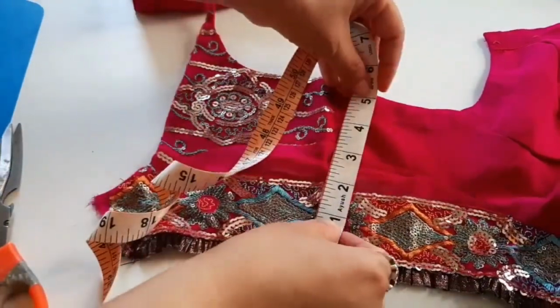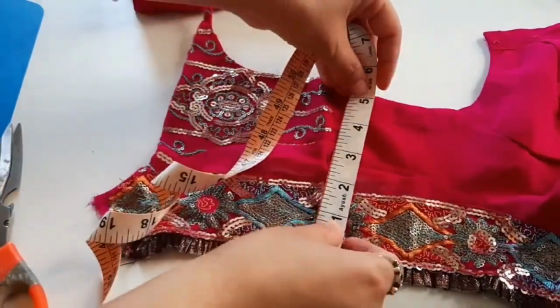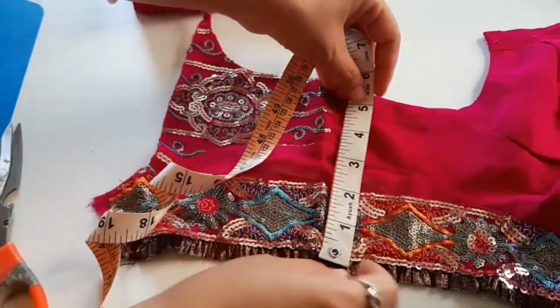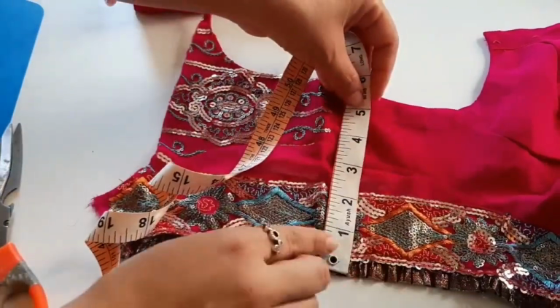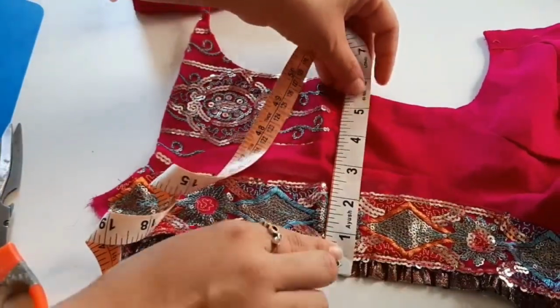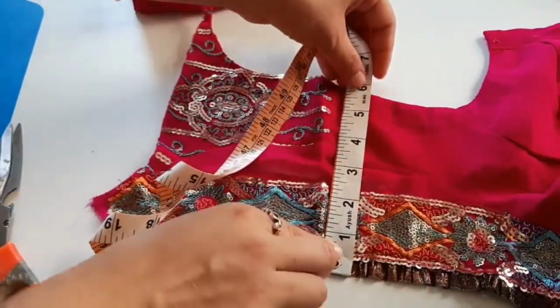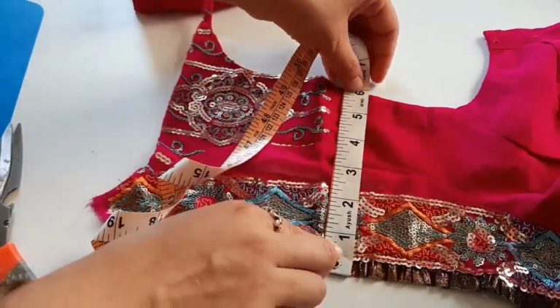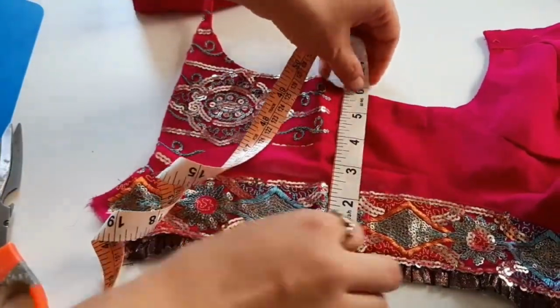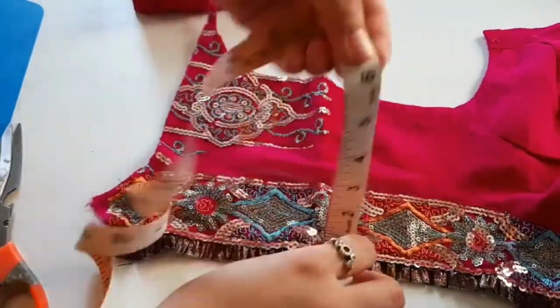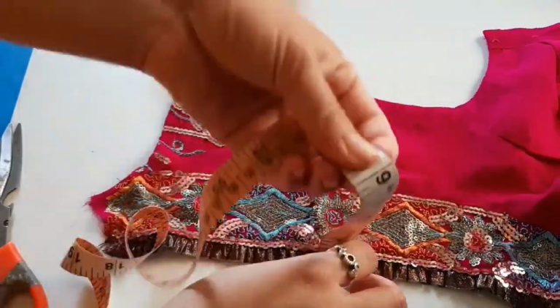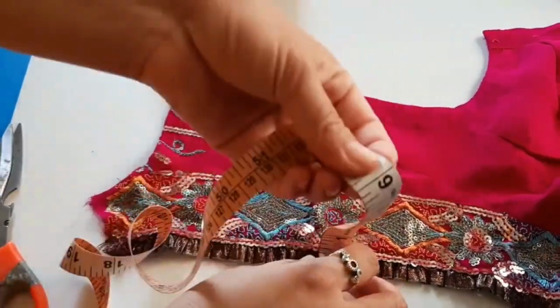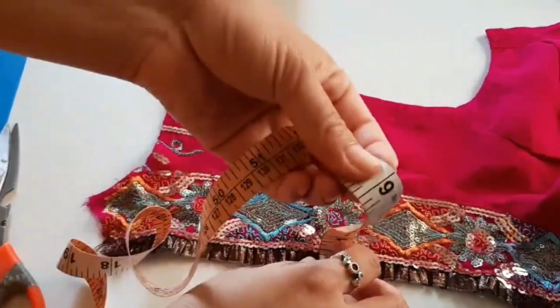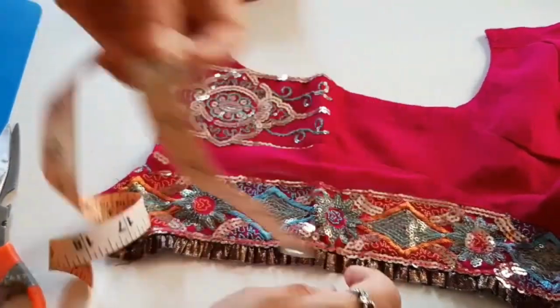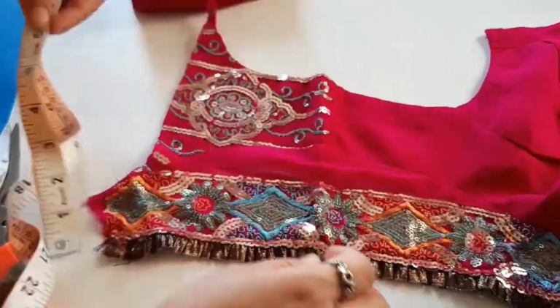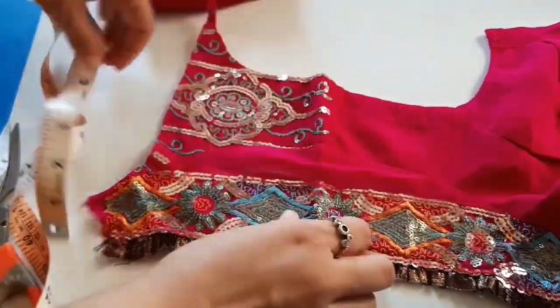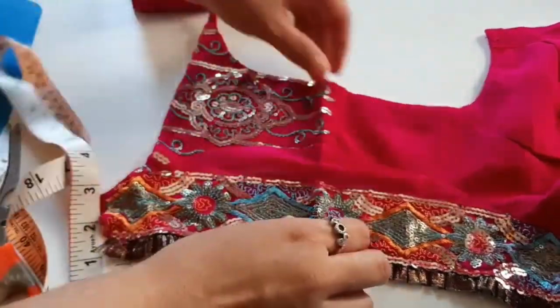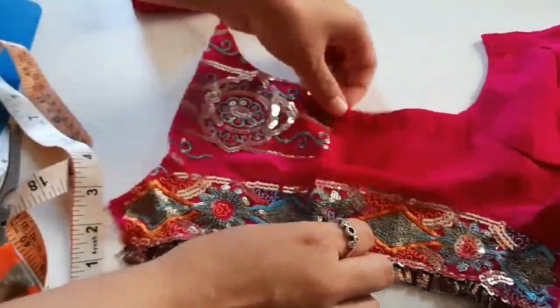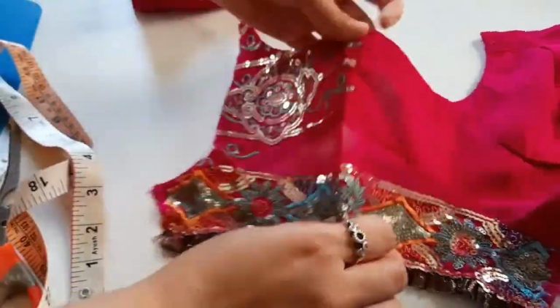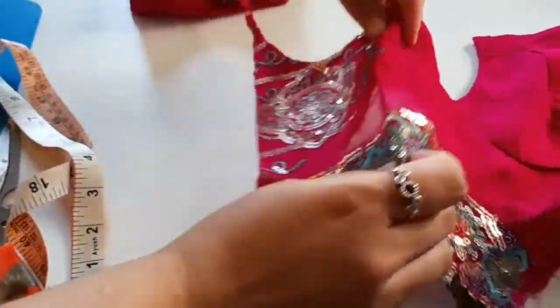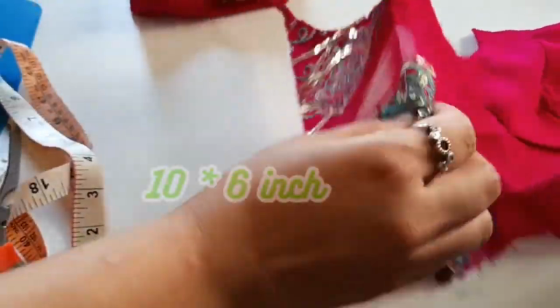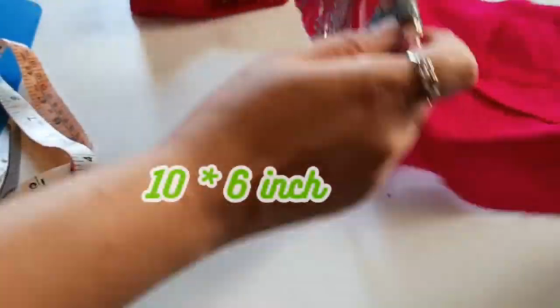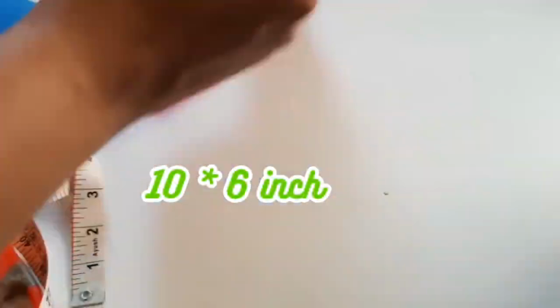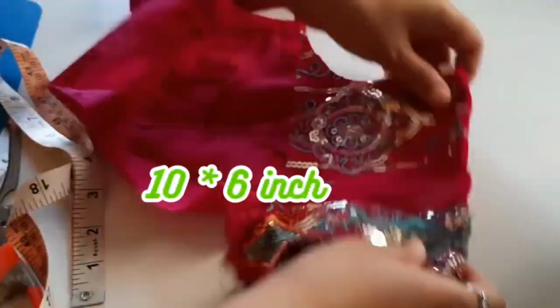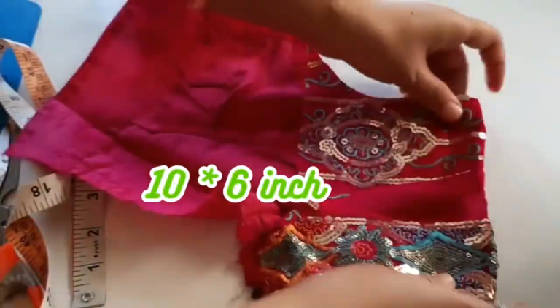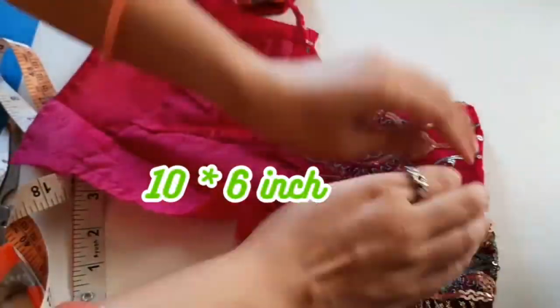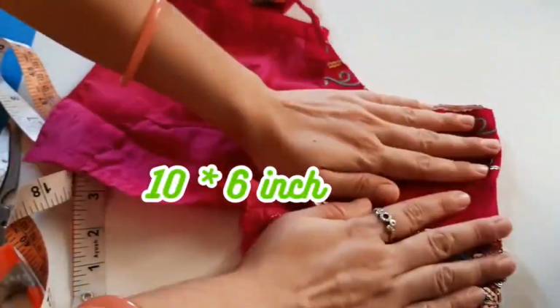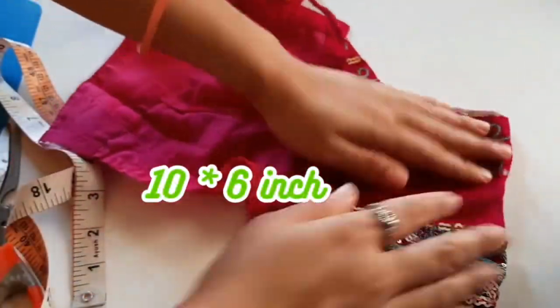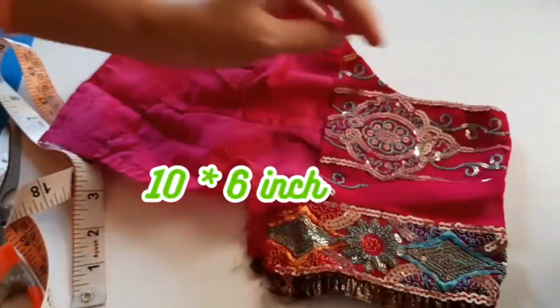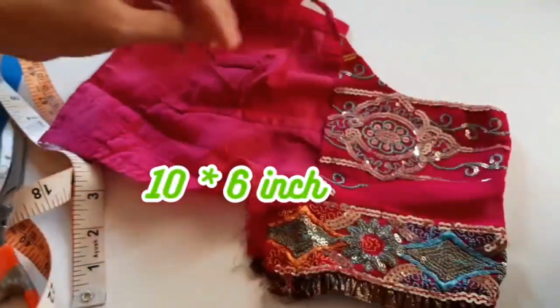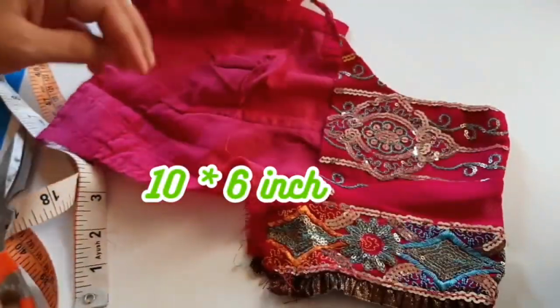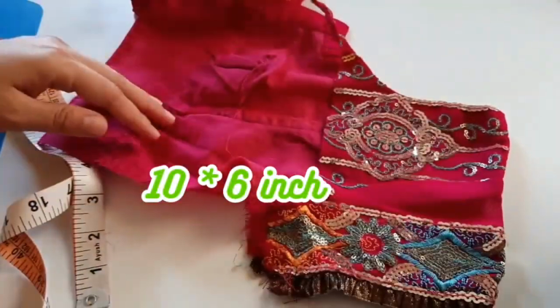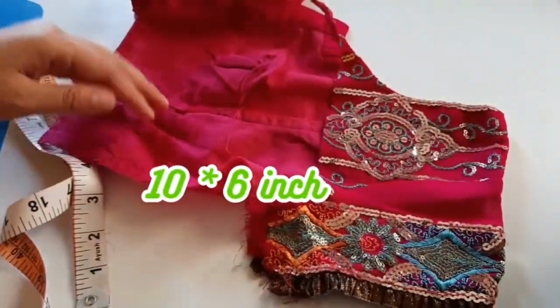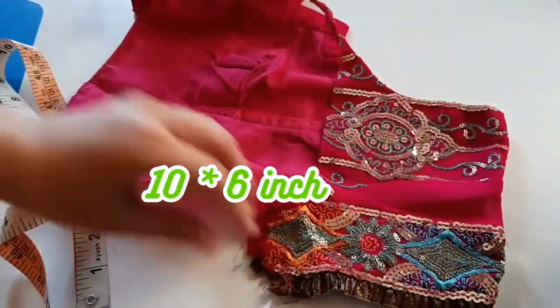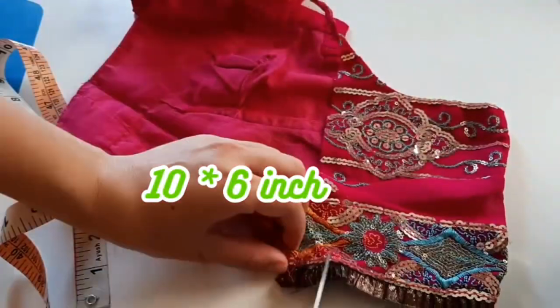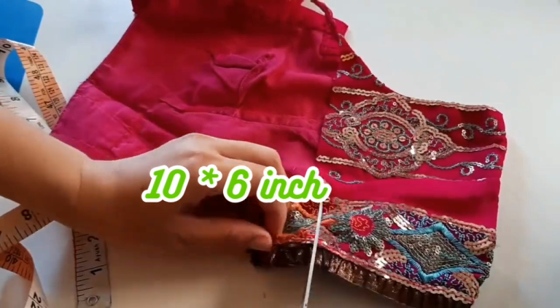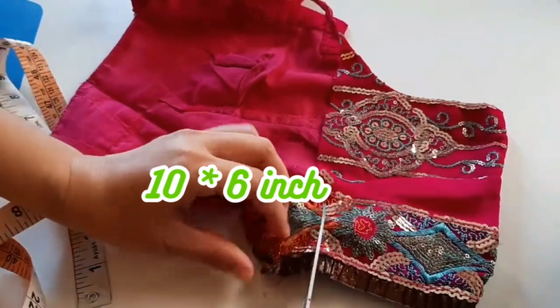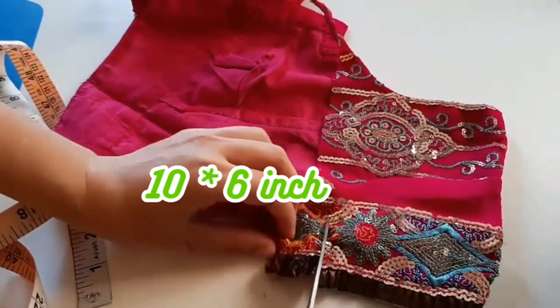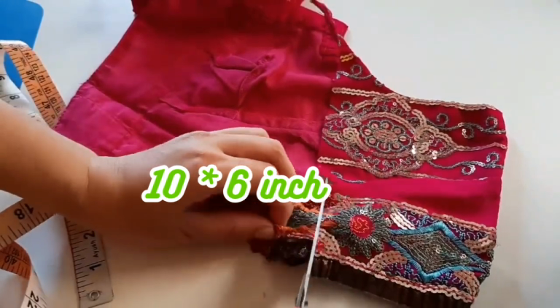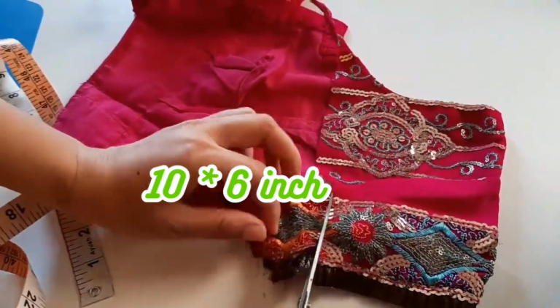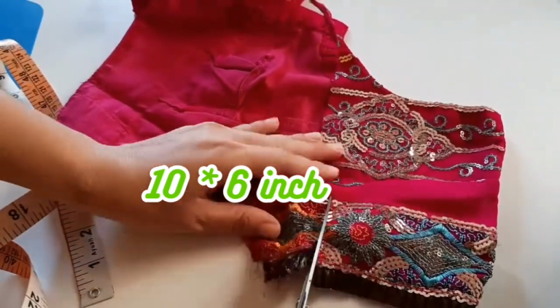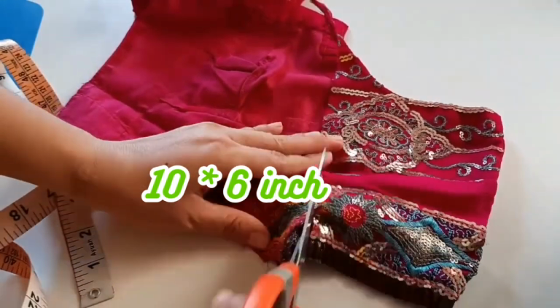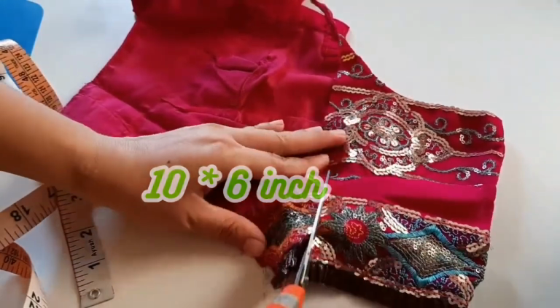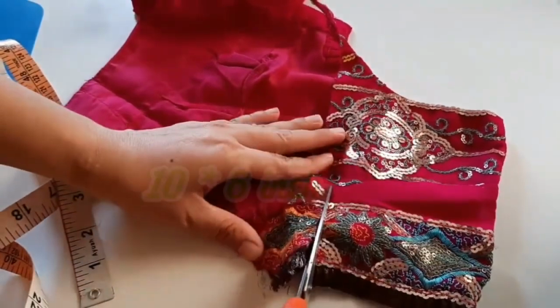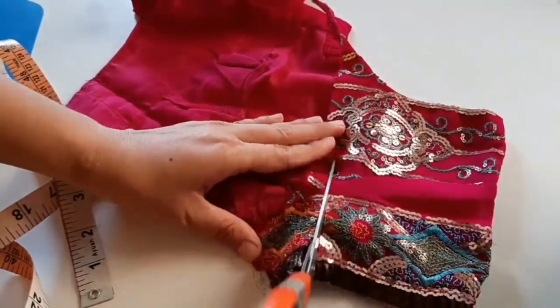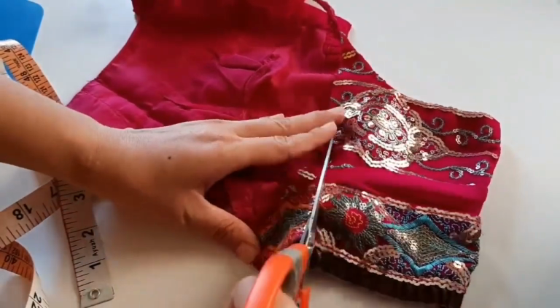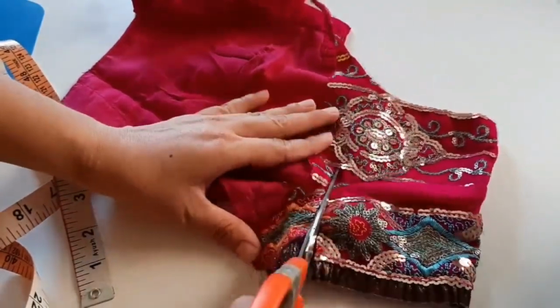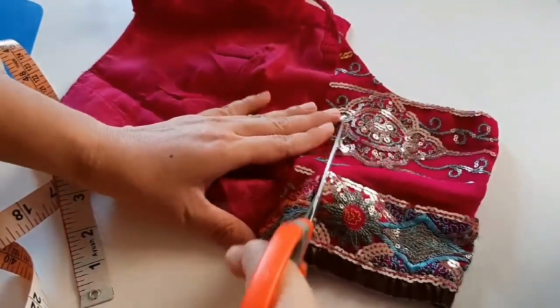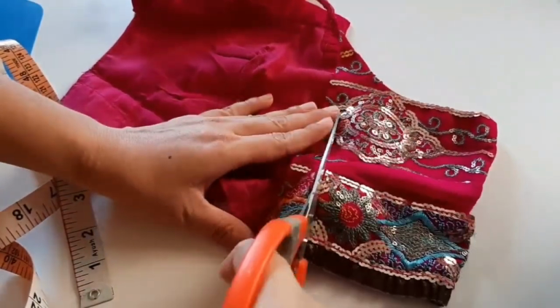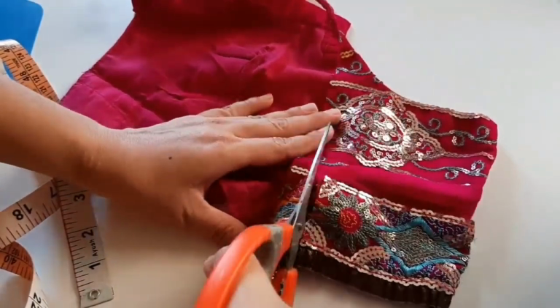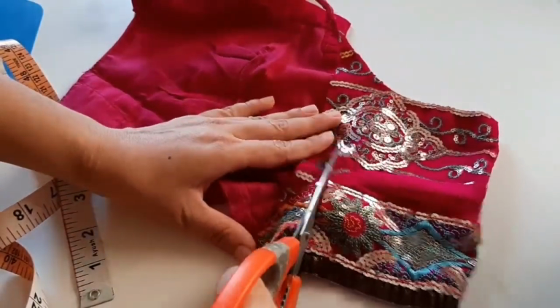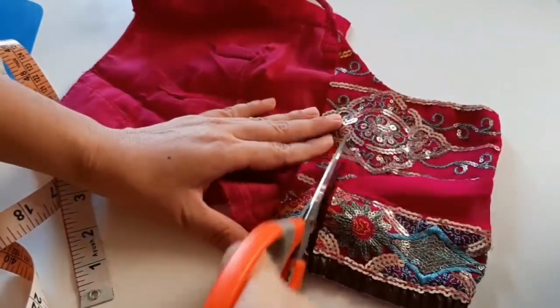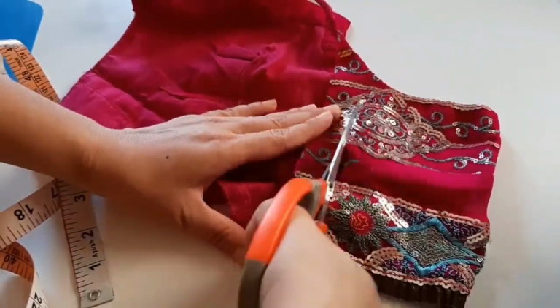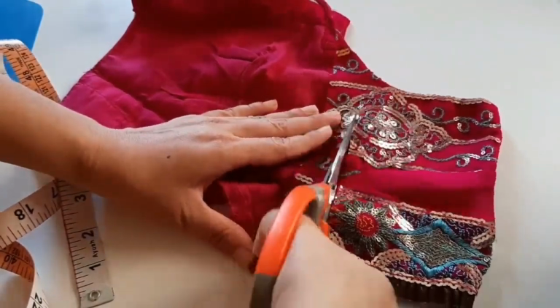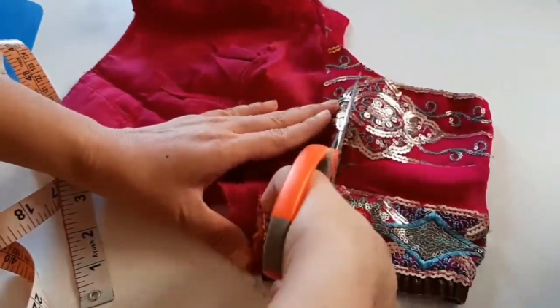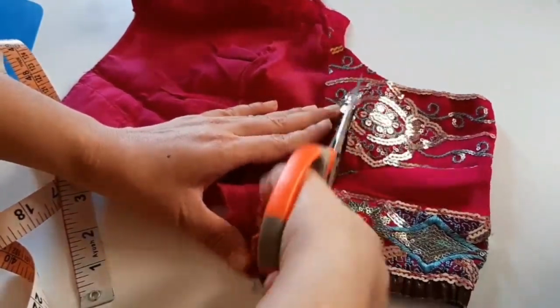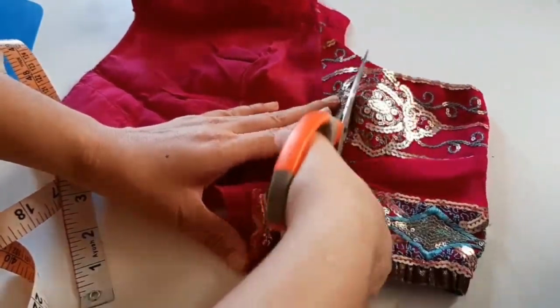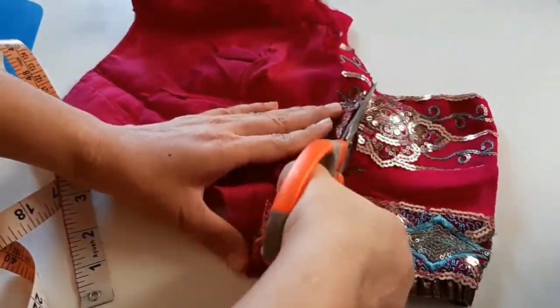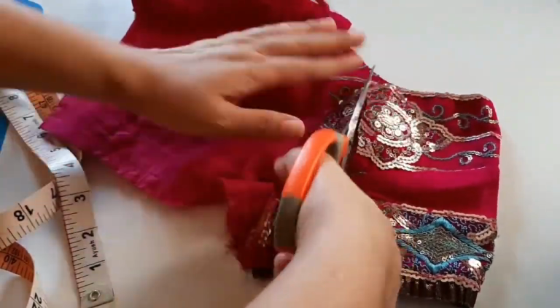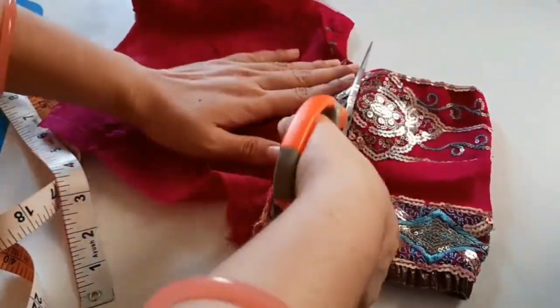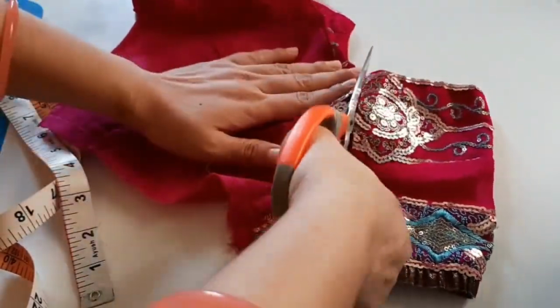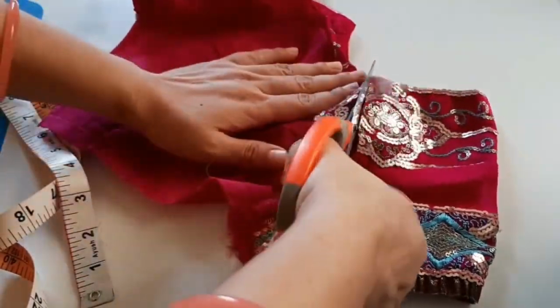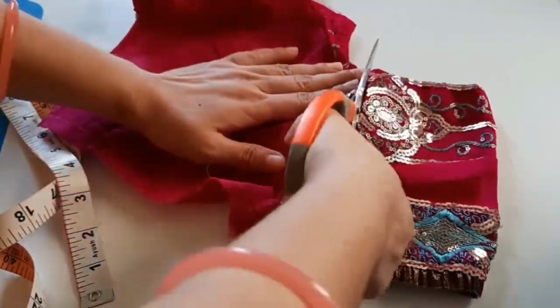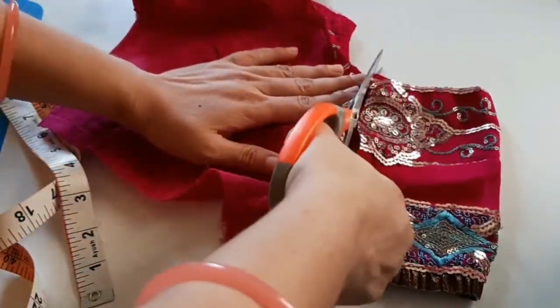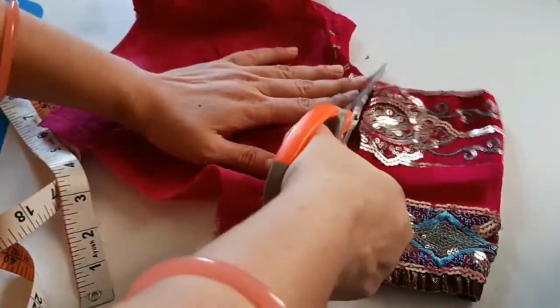We will cut the part from 10 by 6 inches. We have to cut this part from the bottom.